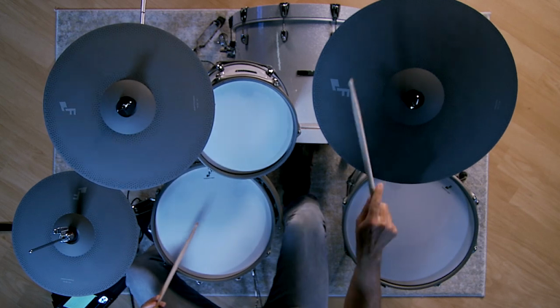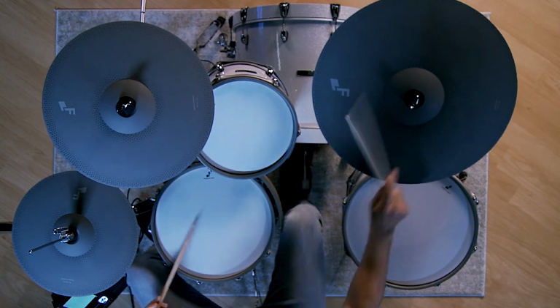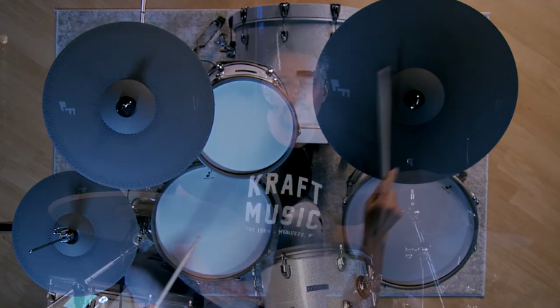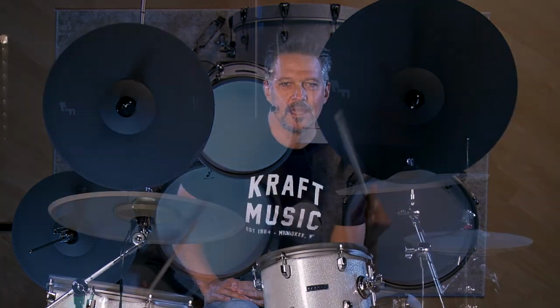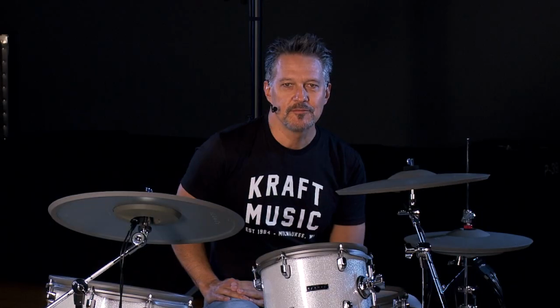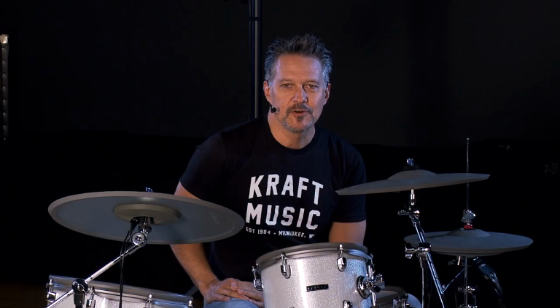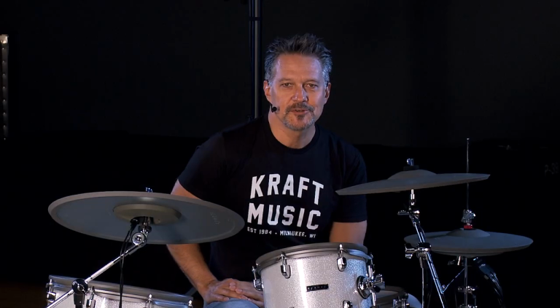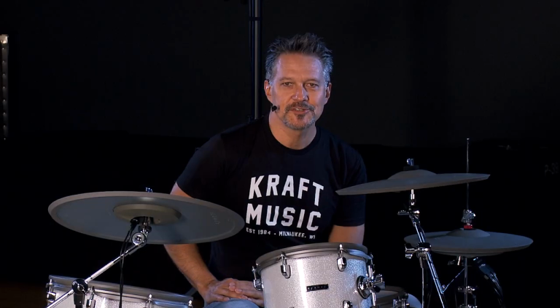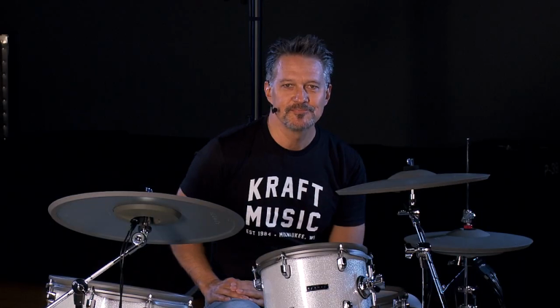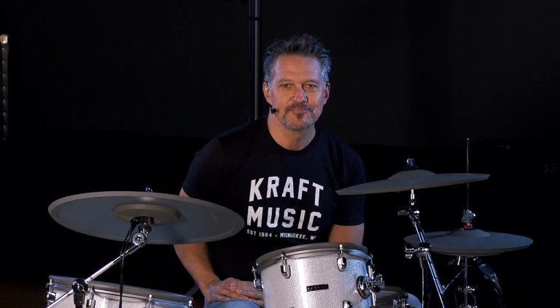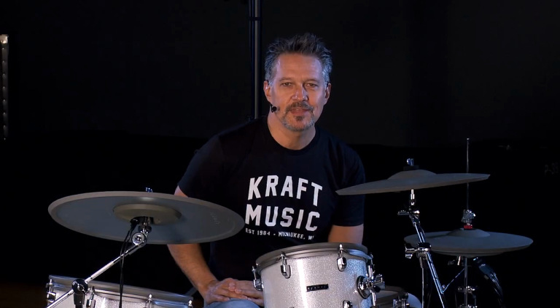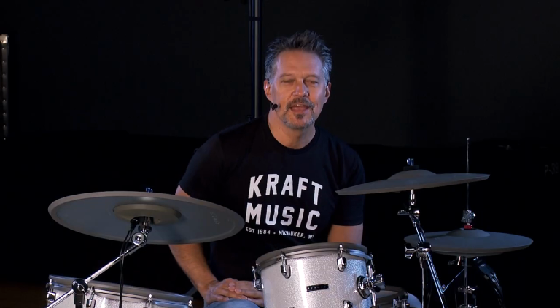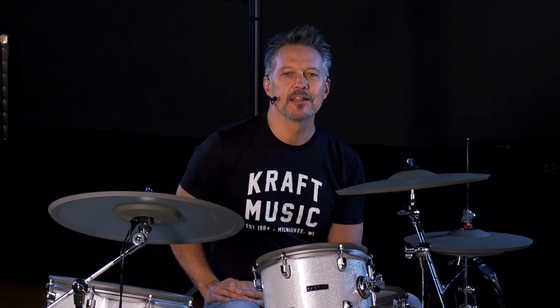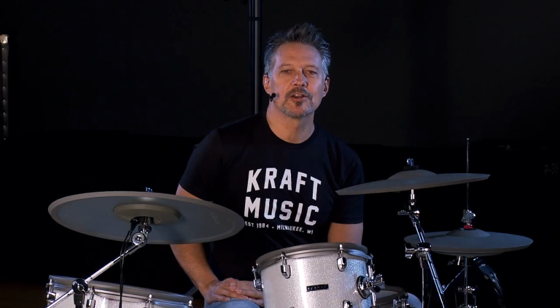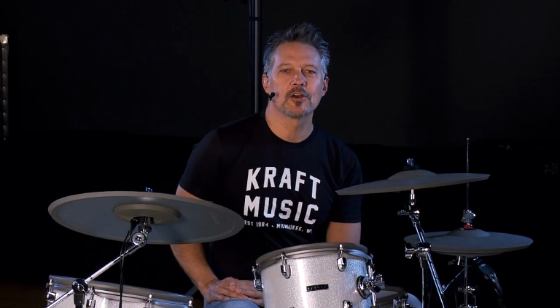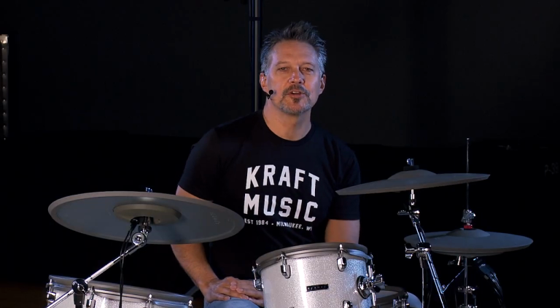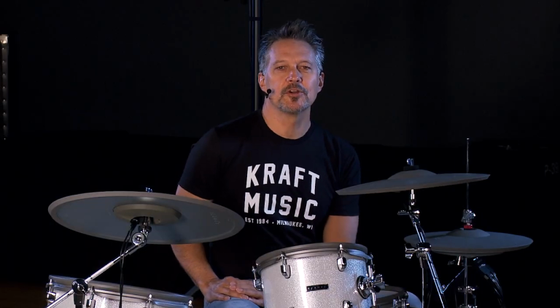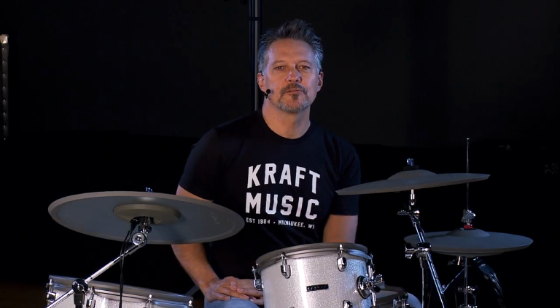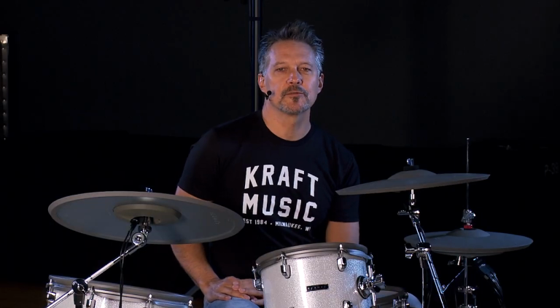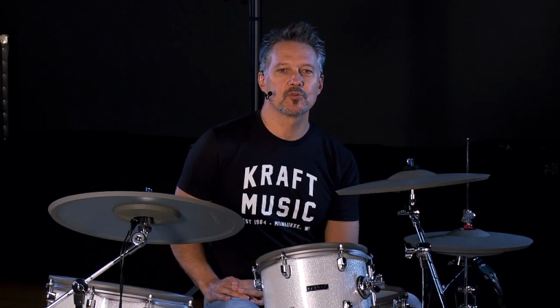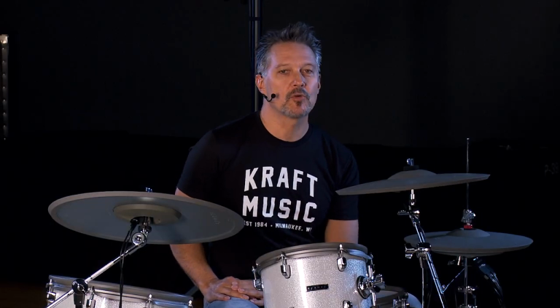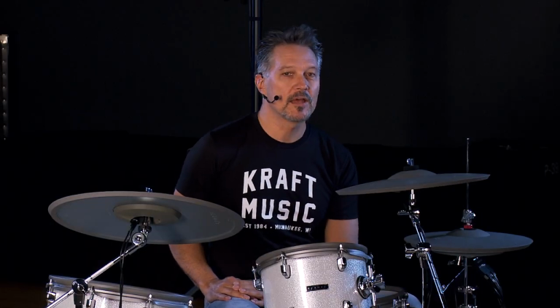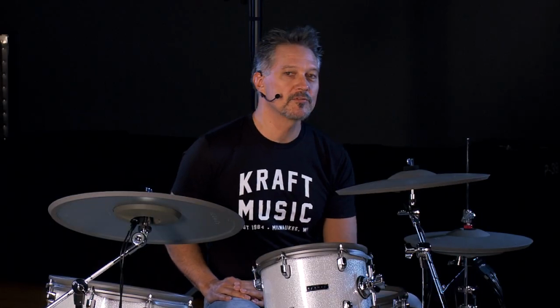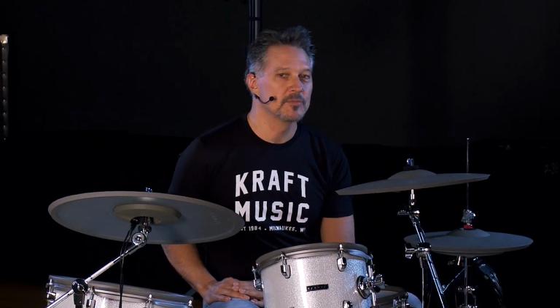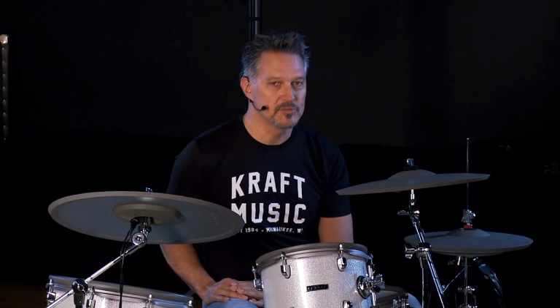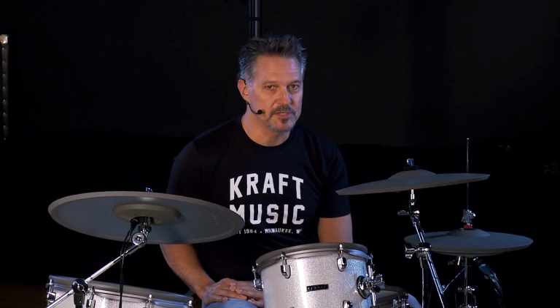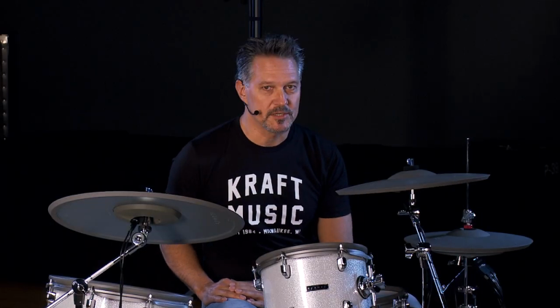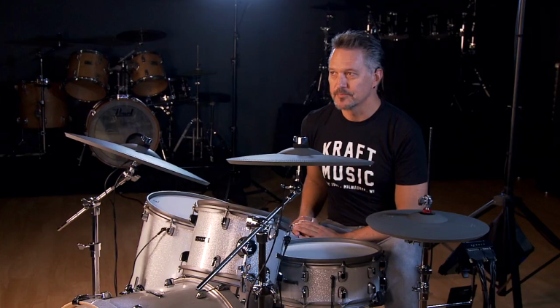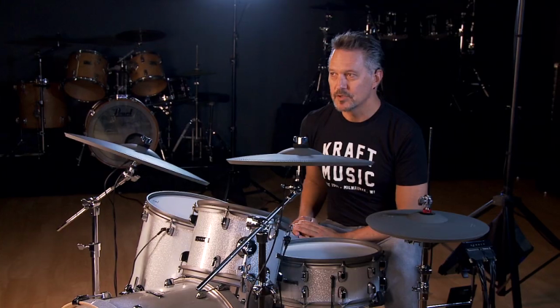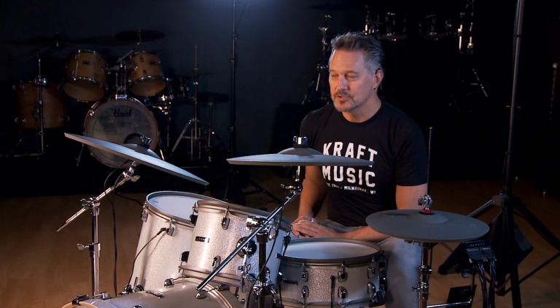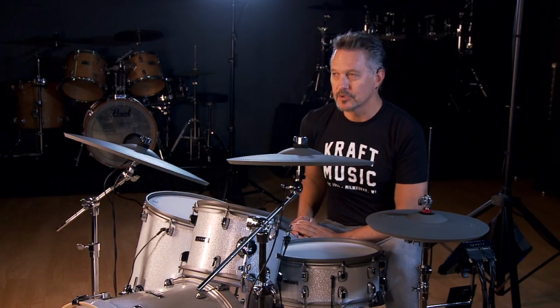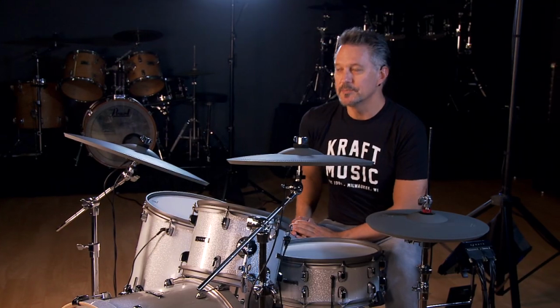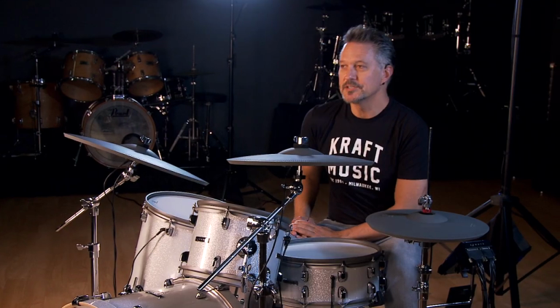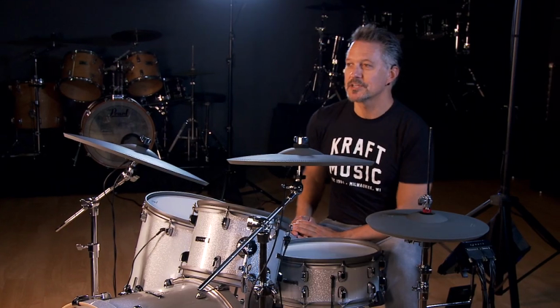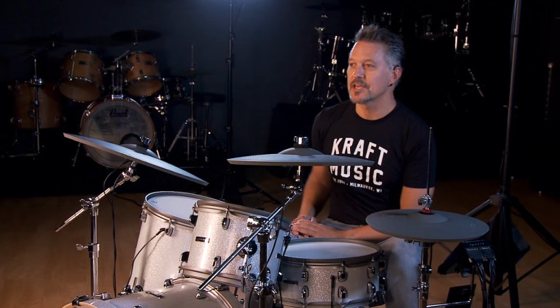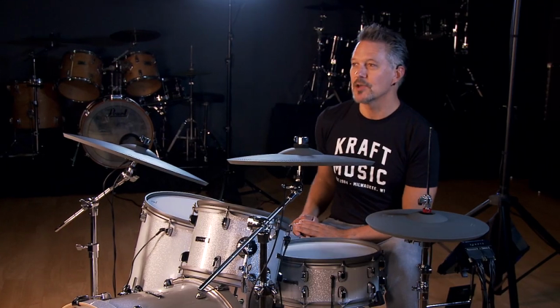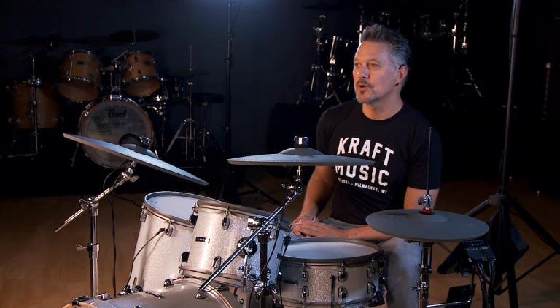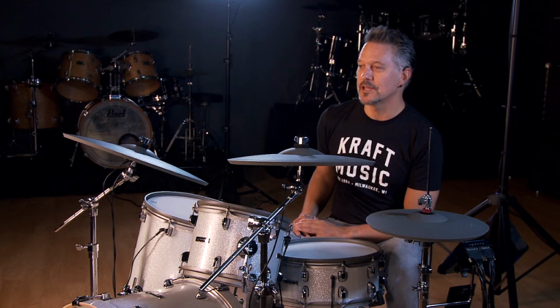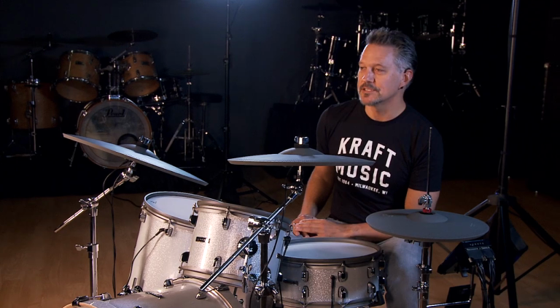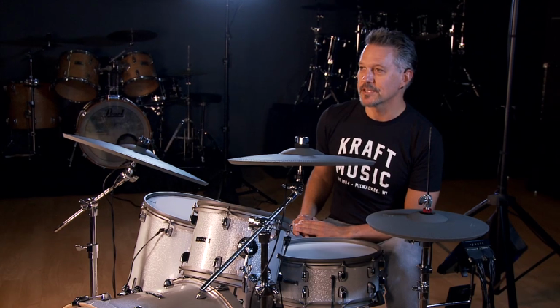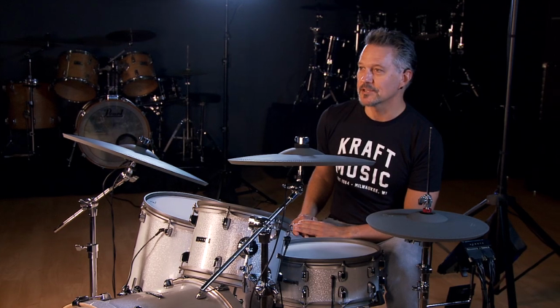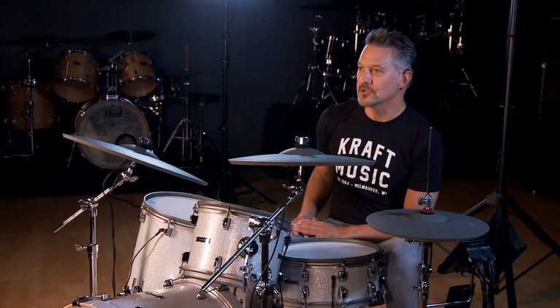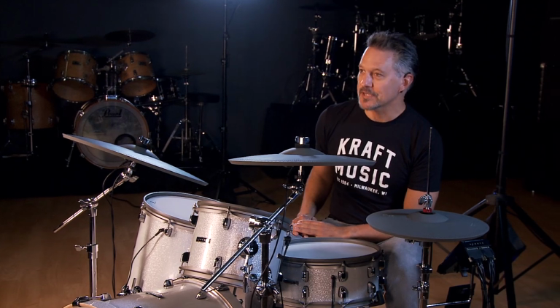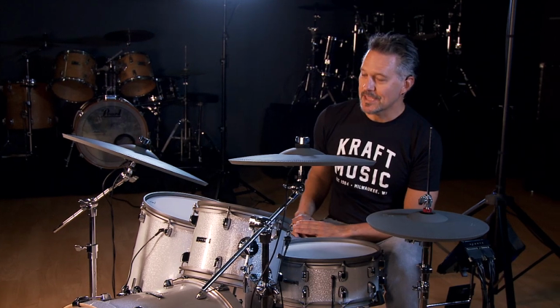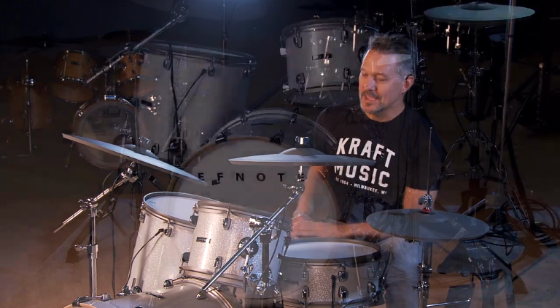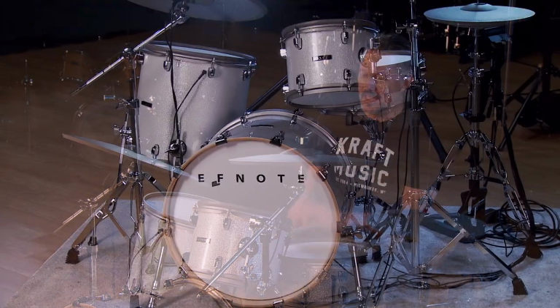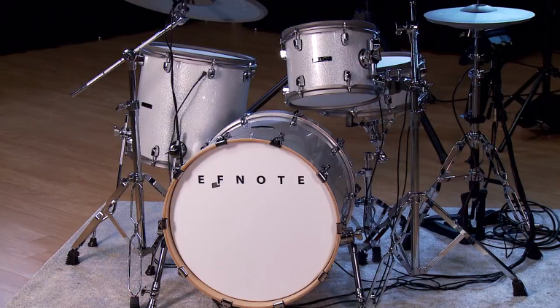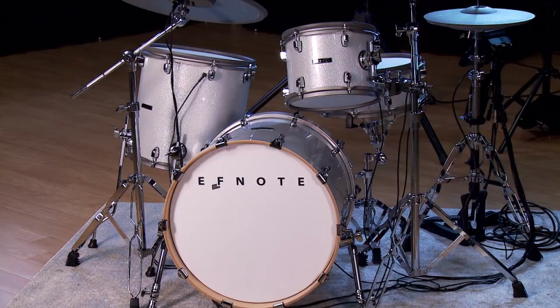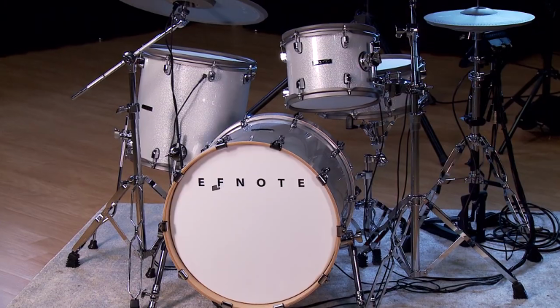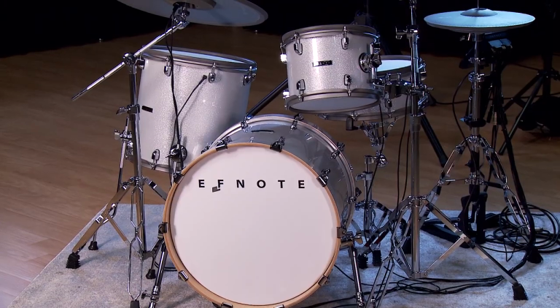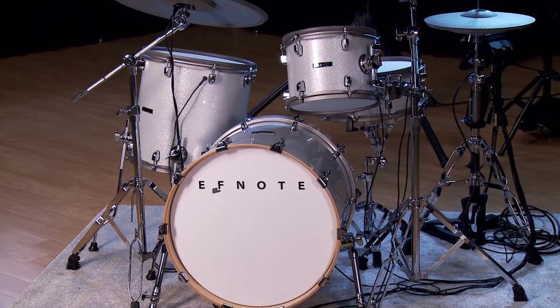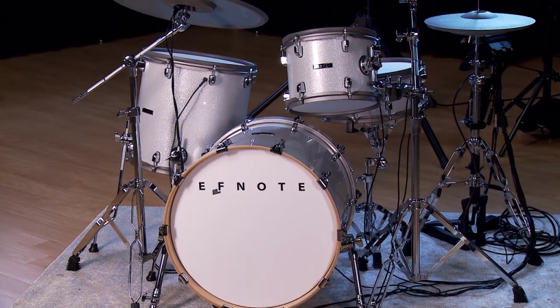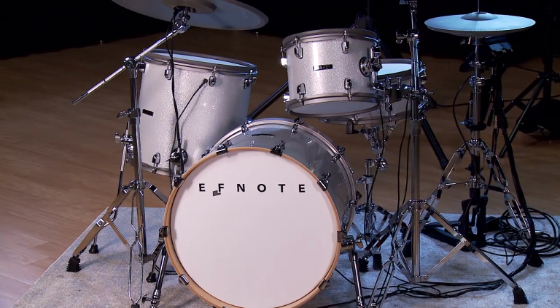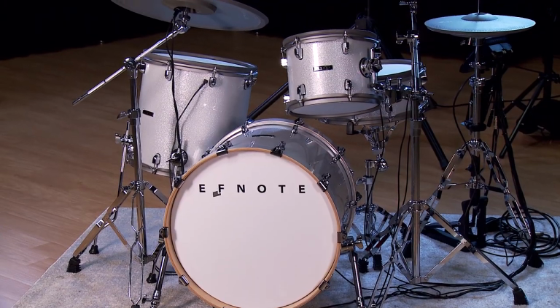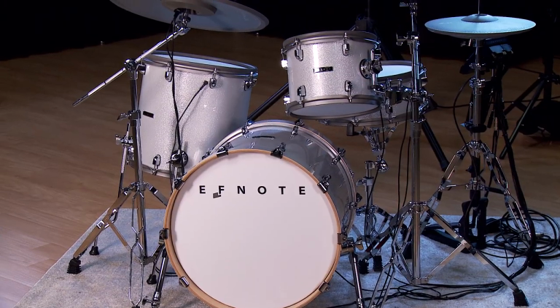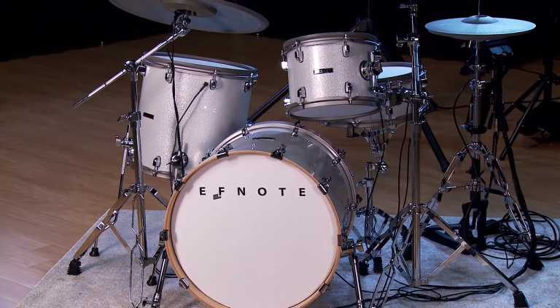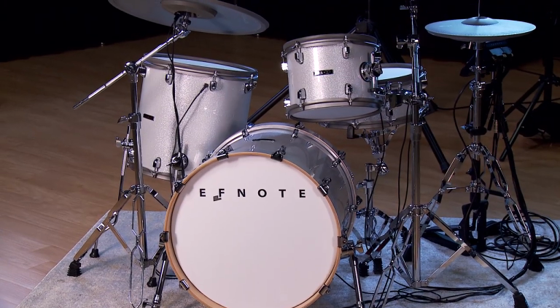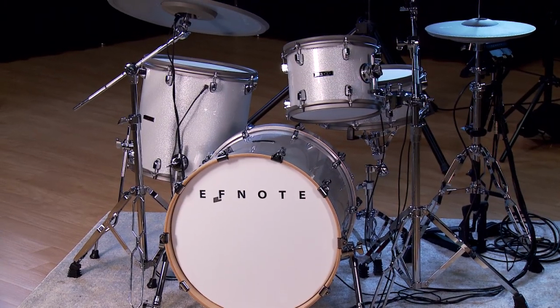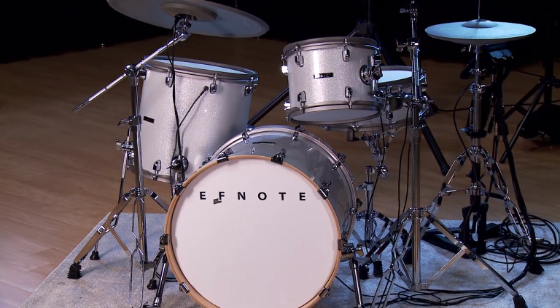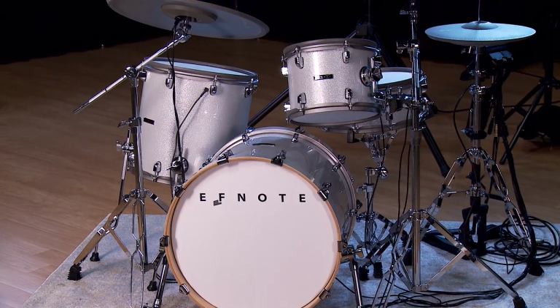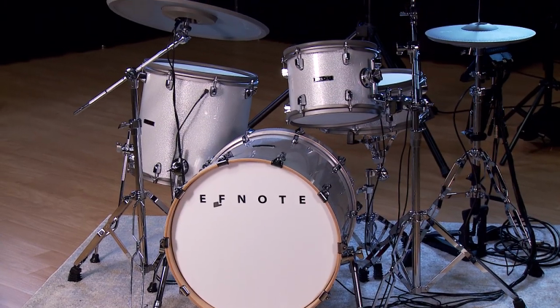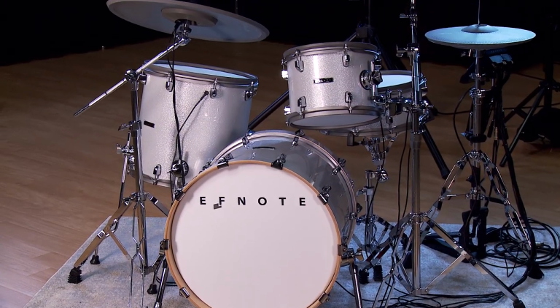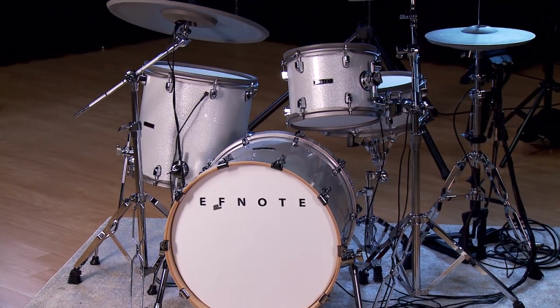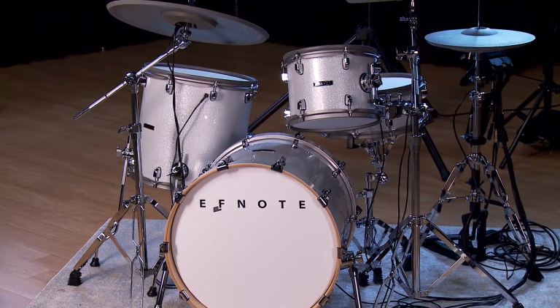Hey folks, Alan Arbor here from Kraft Music. Join me today while I take a look at the F-Note 7 electronic drum set.